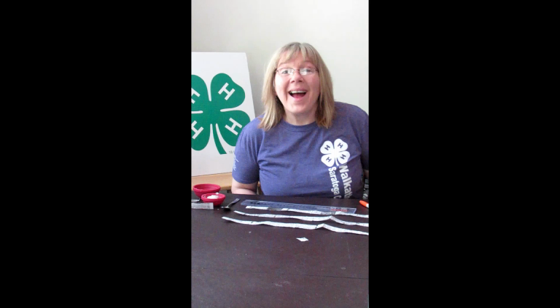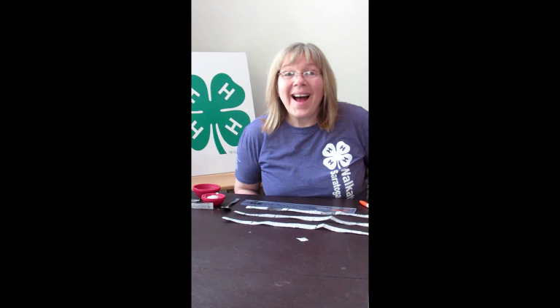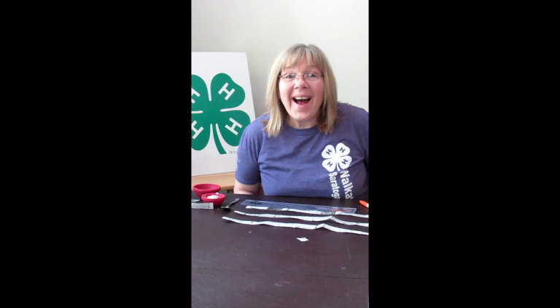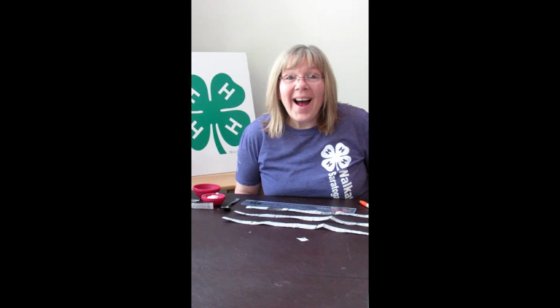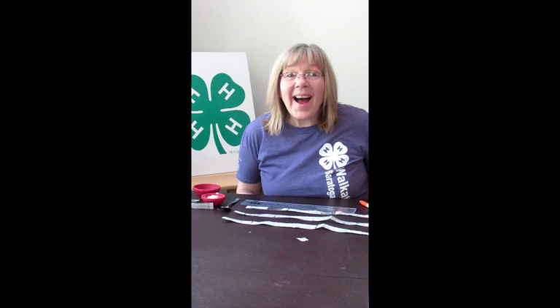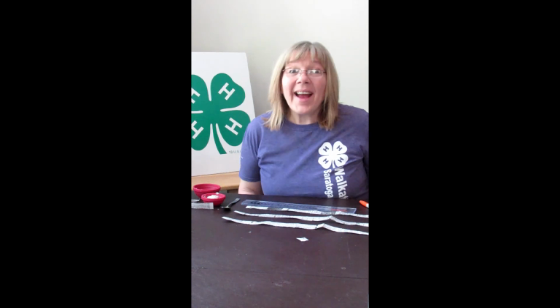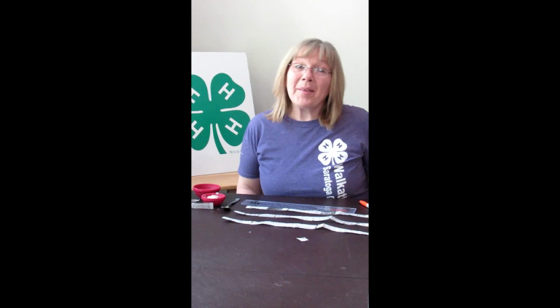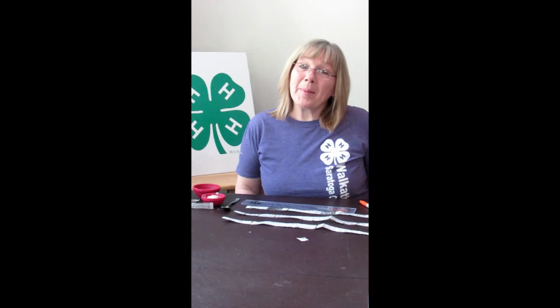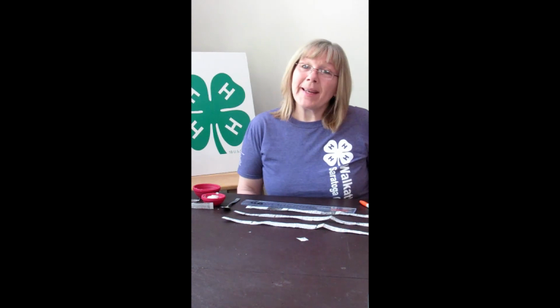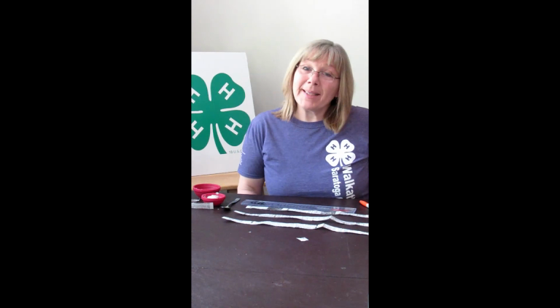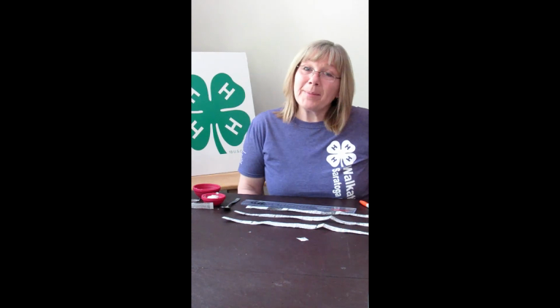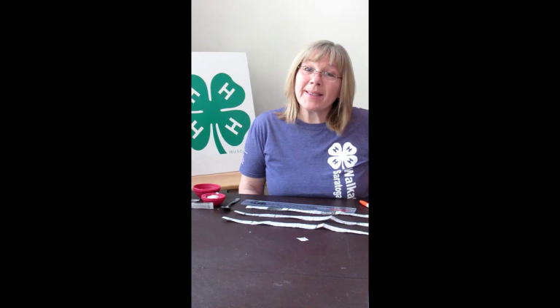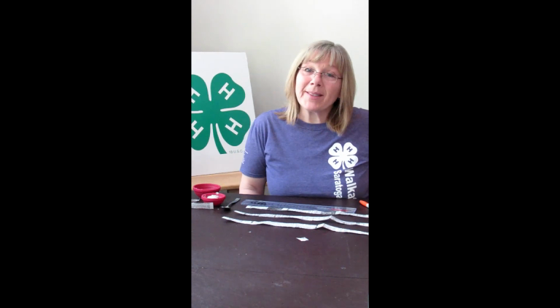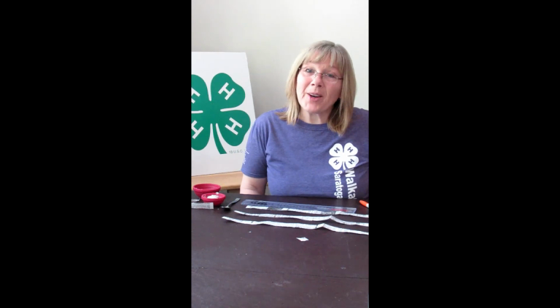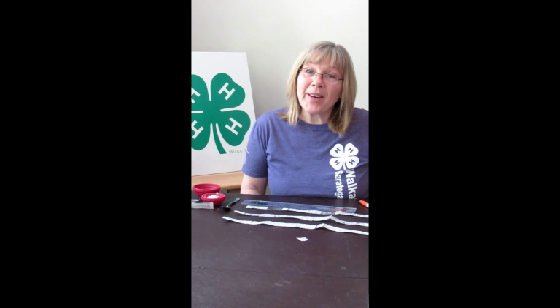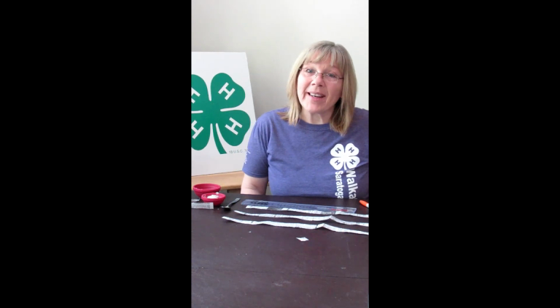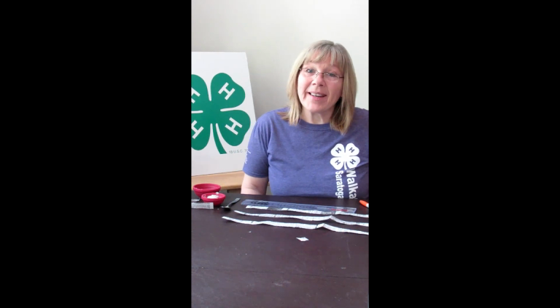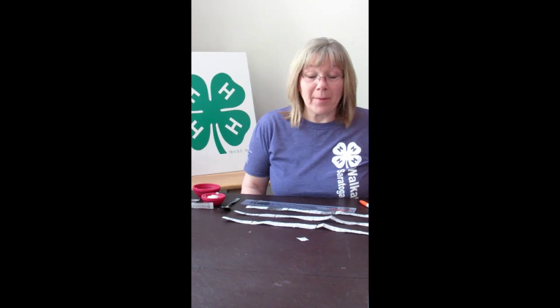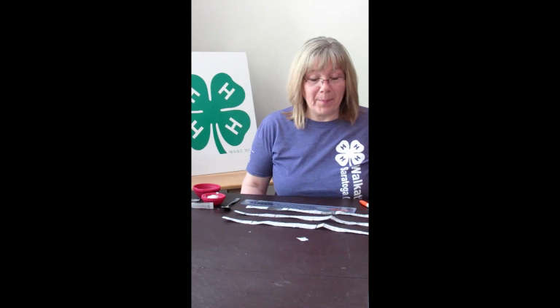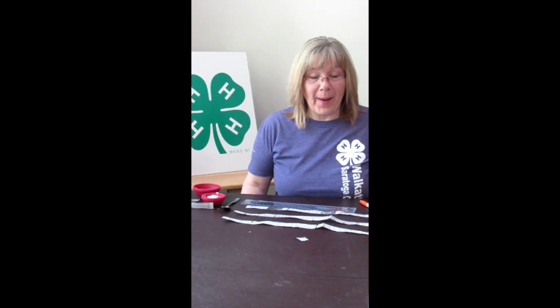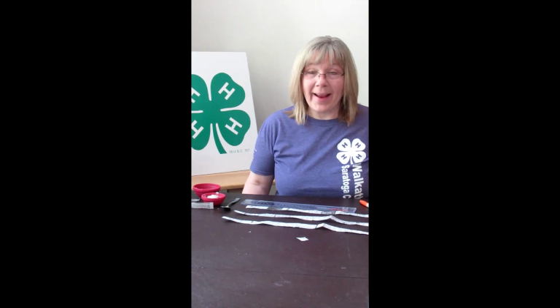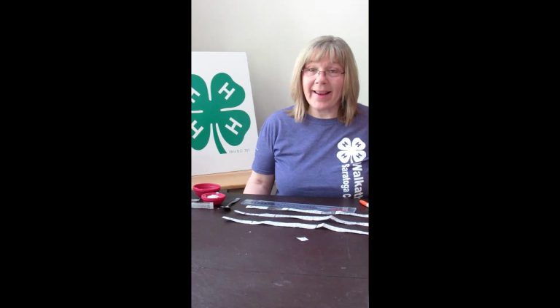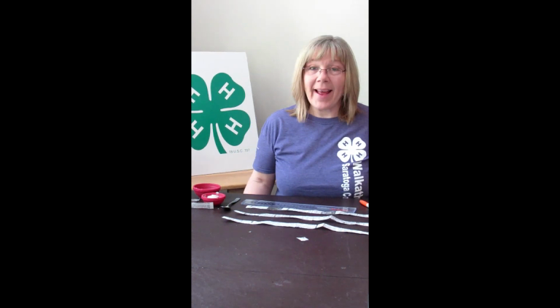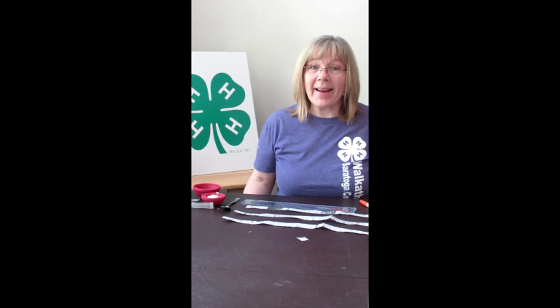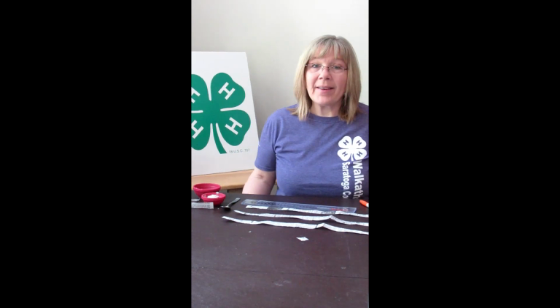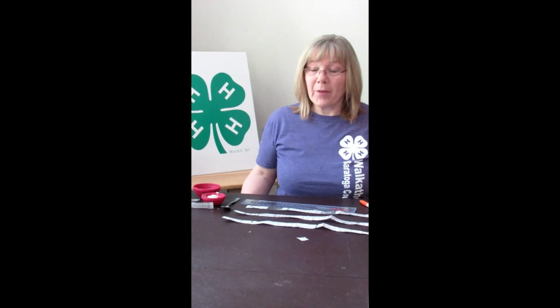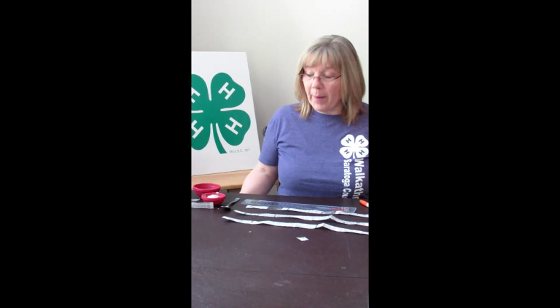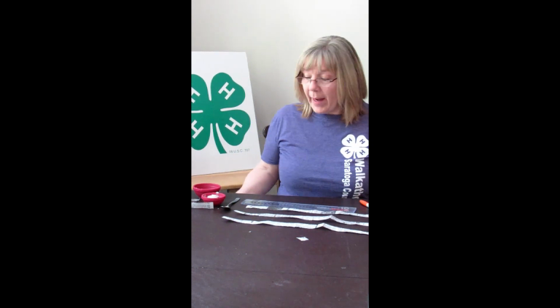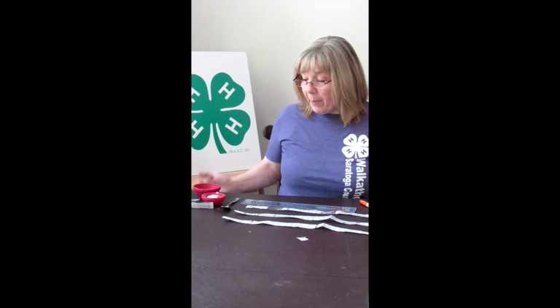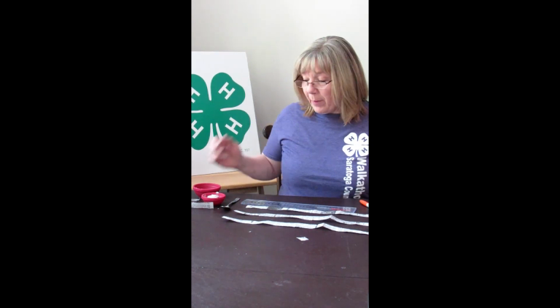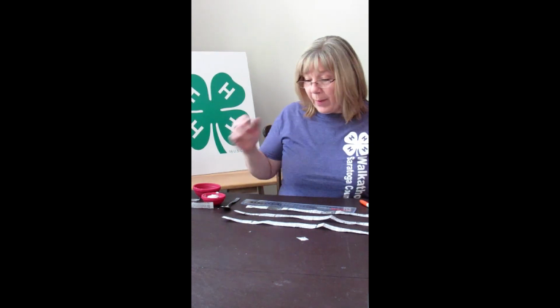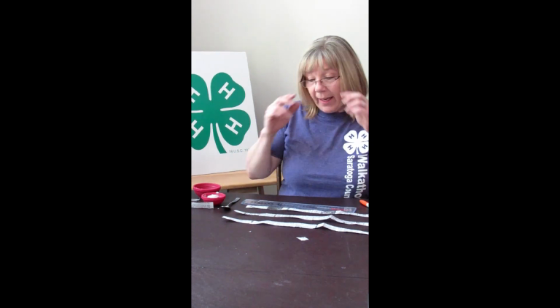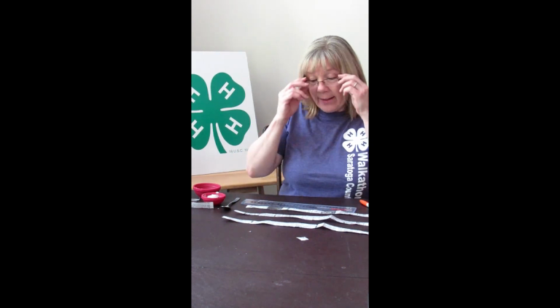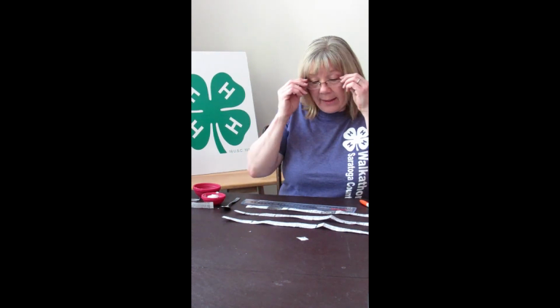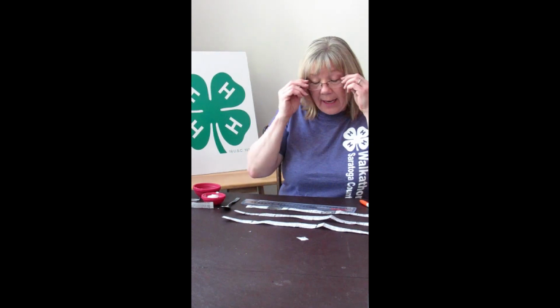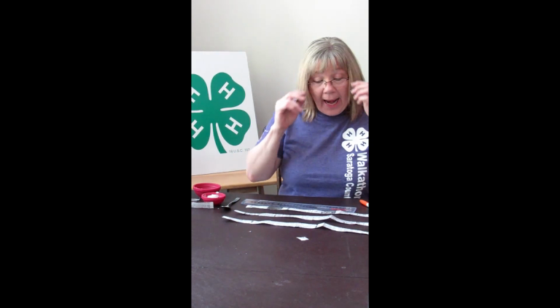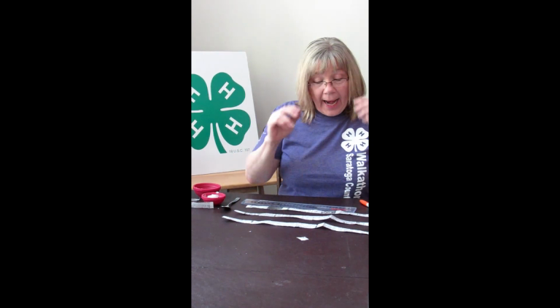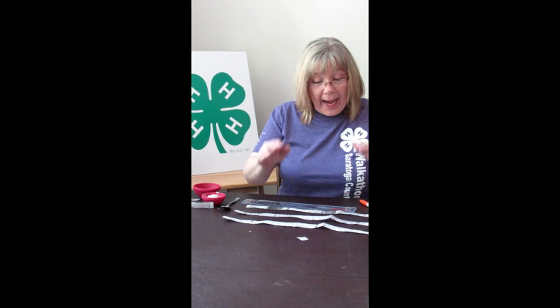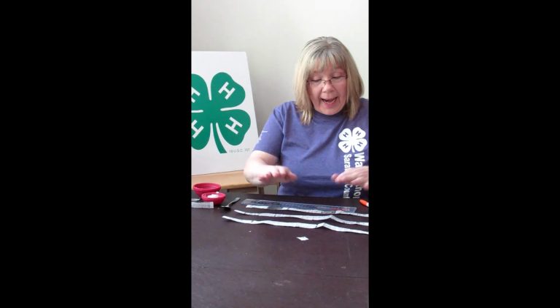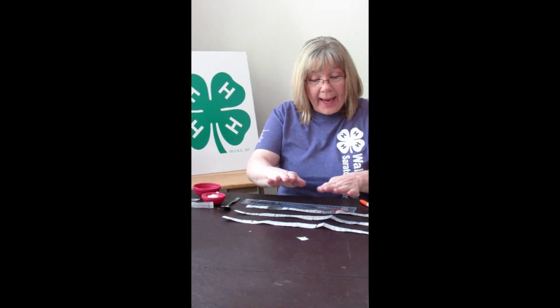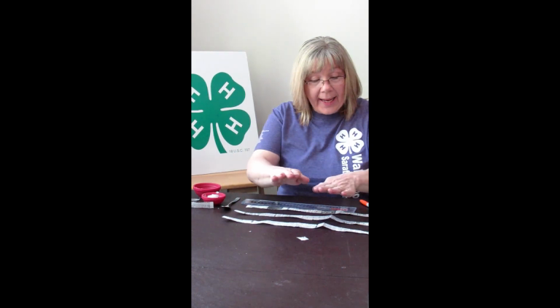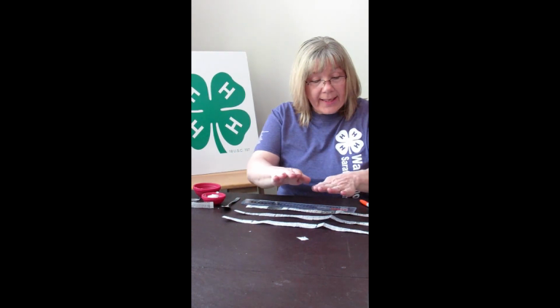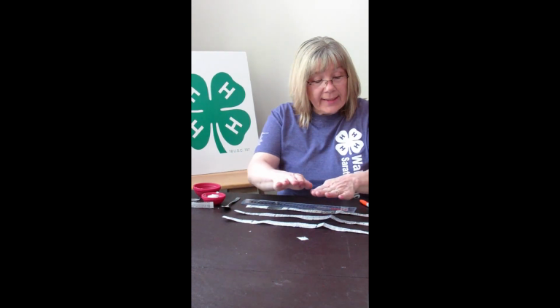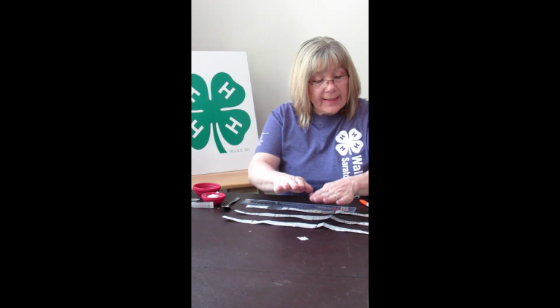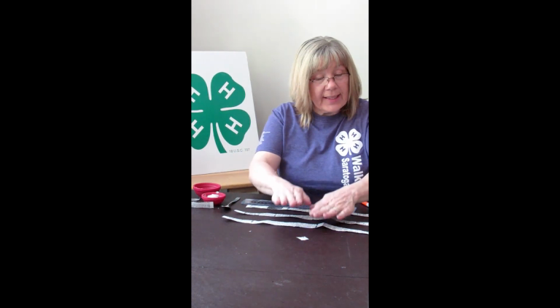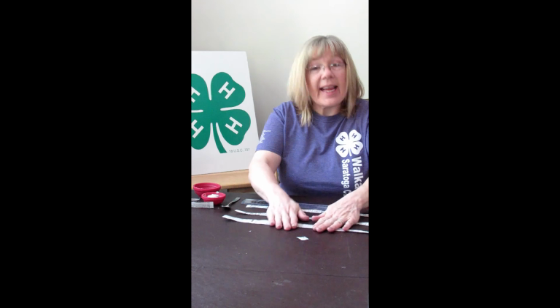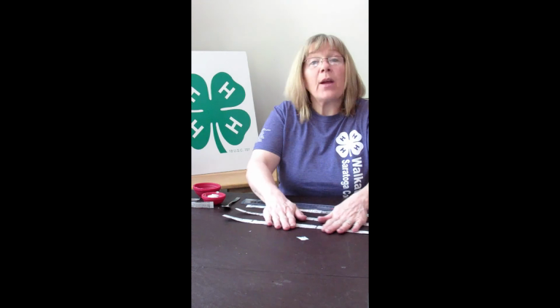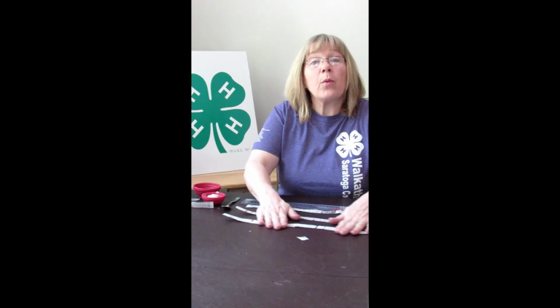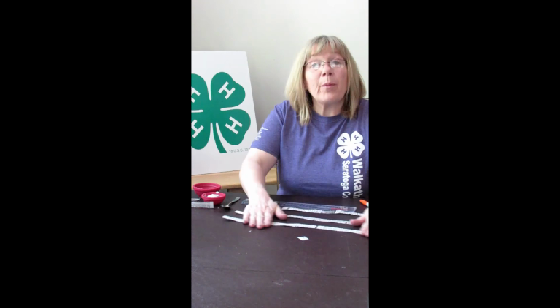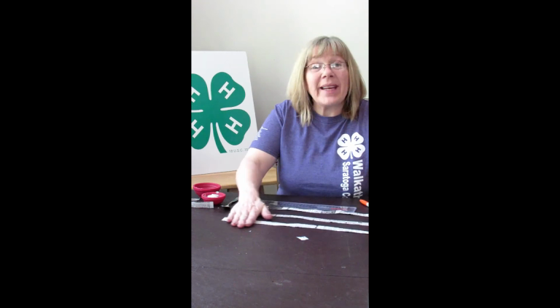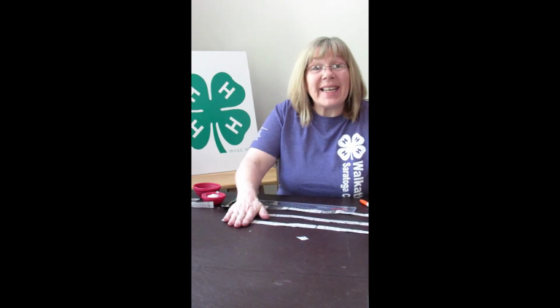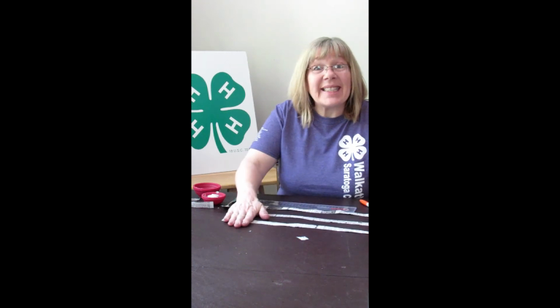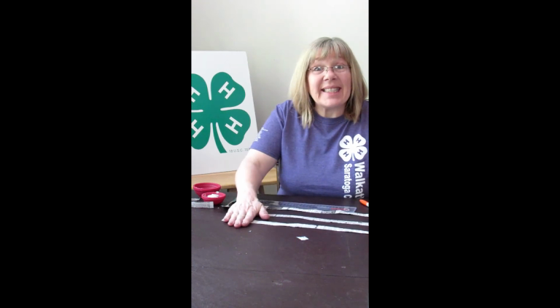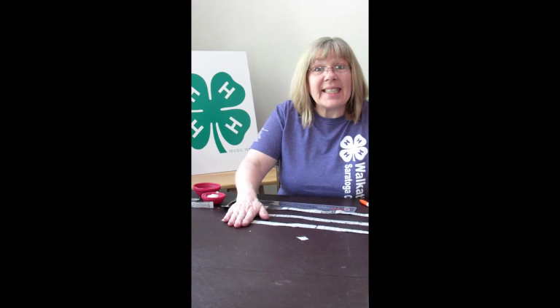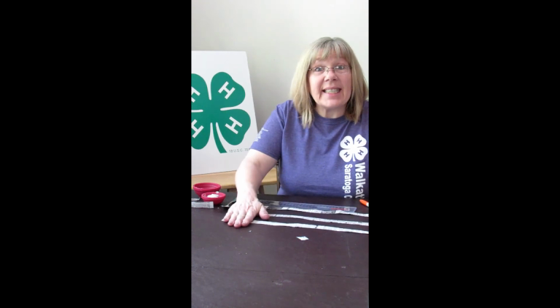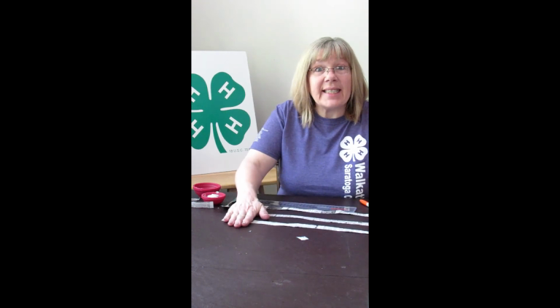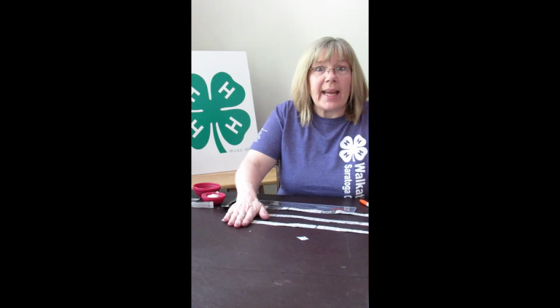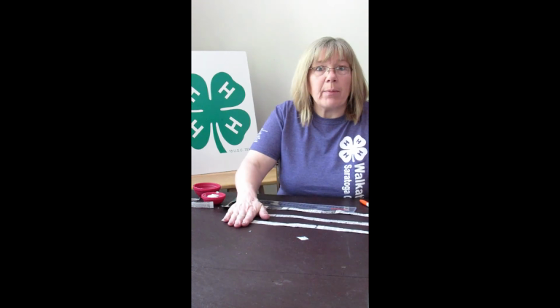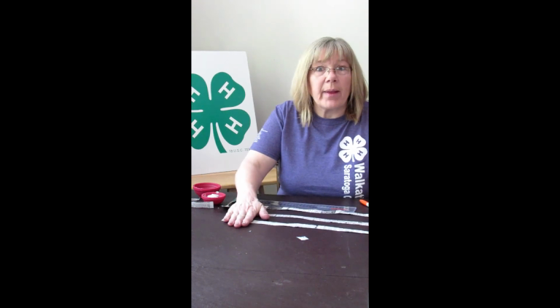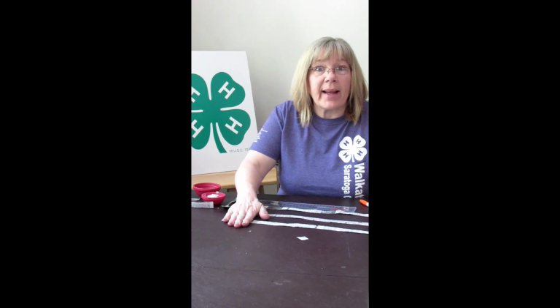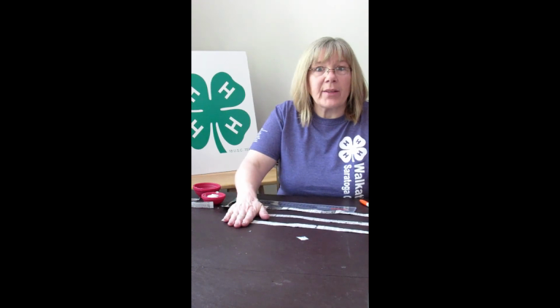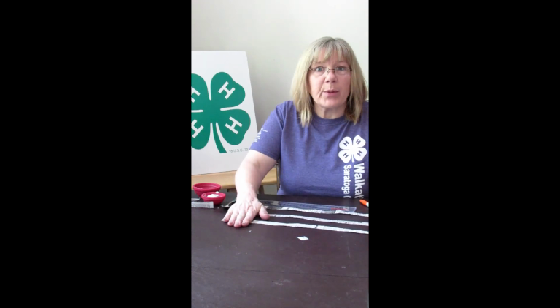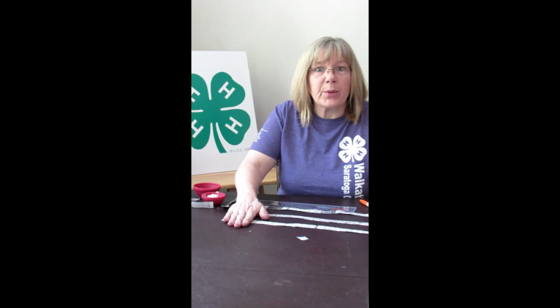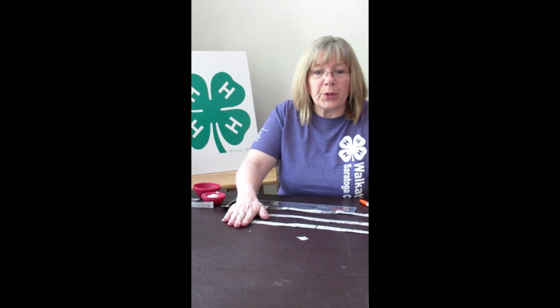Hi everybody, it's Mrs. Curran back again from my happy place, and today we're making seed tape like I told you.